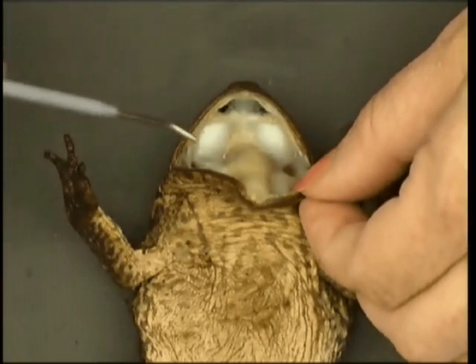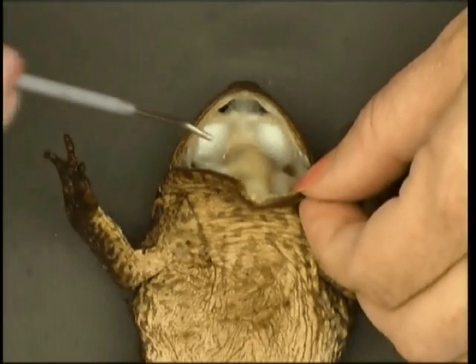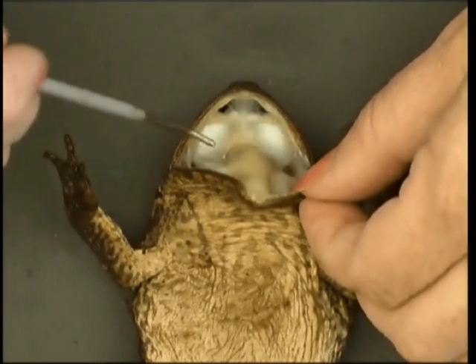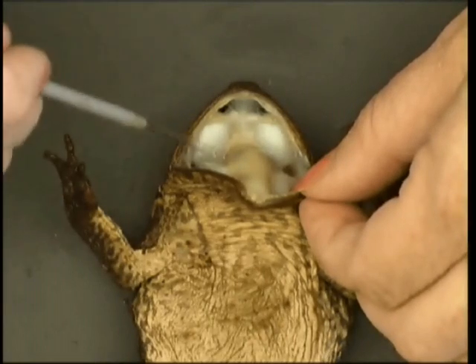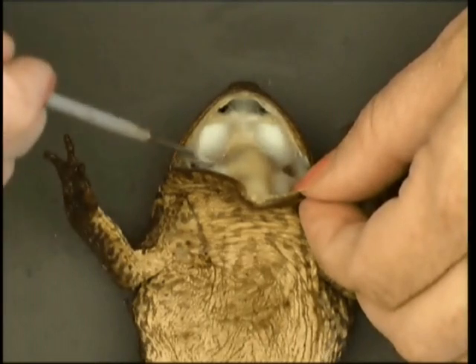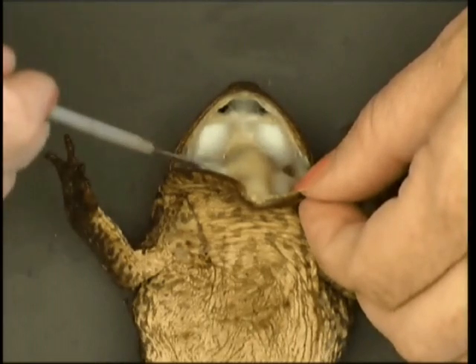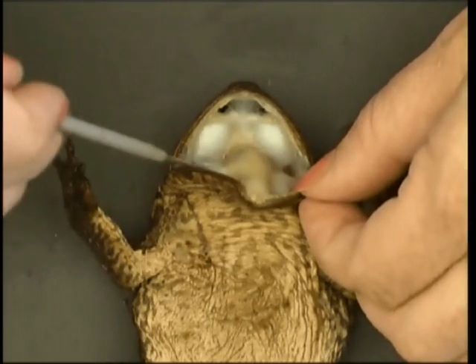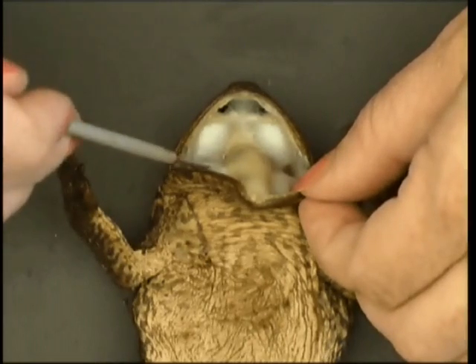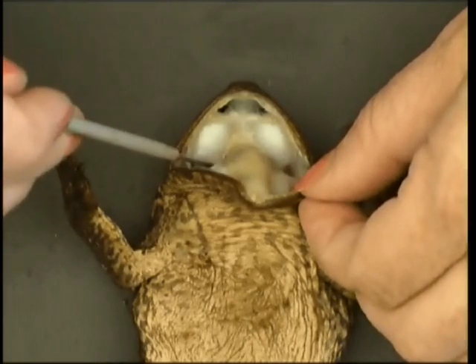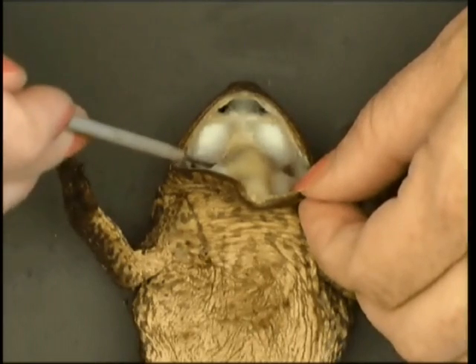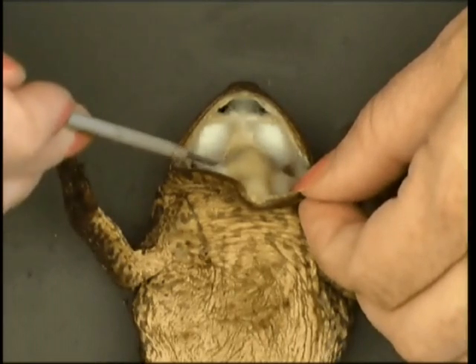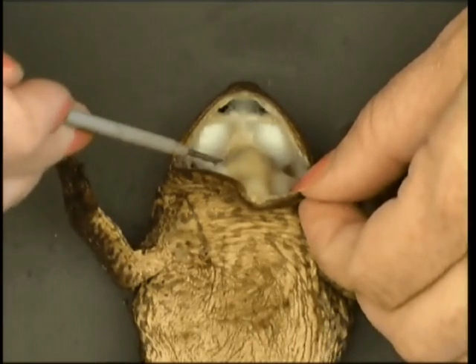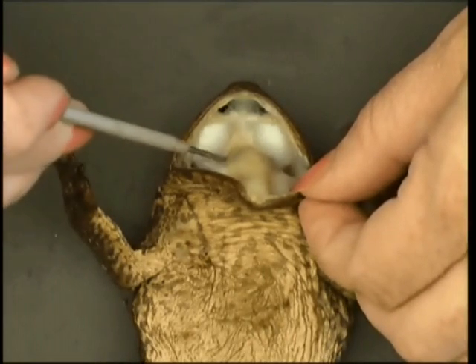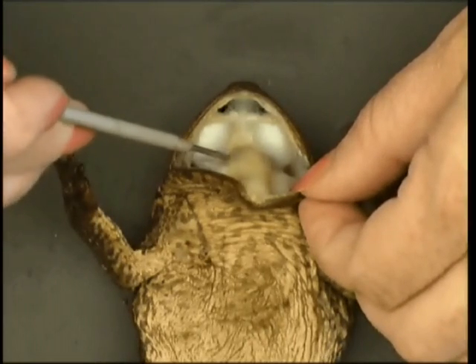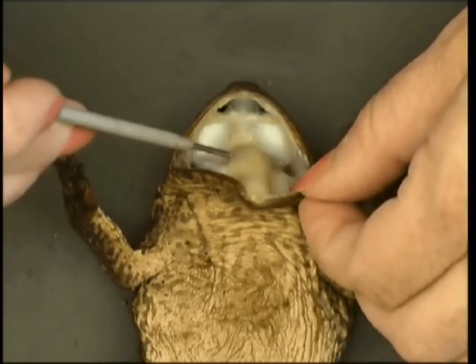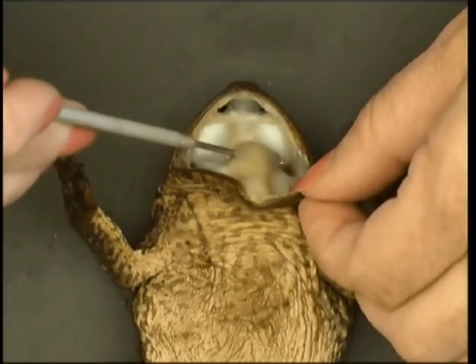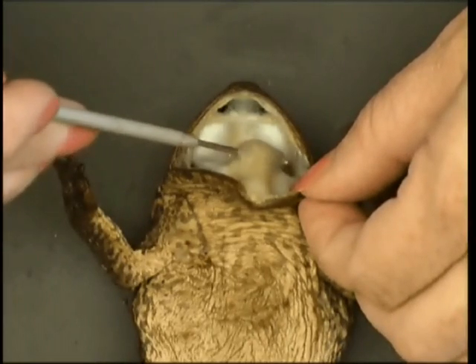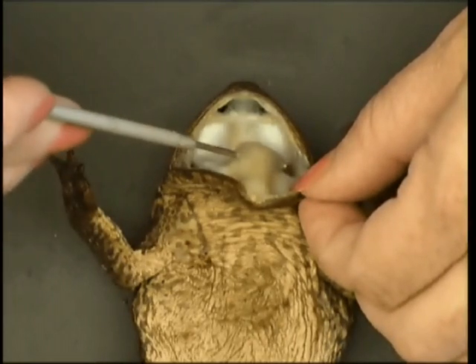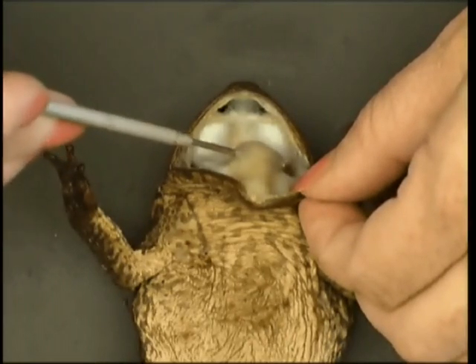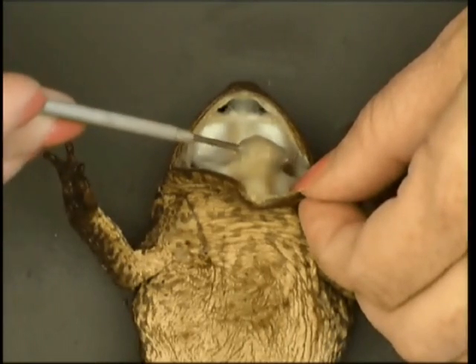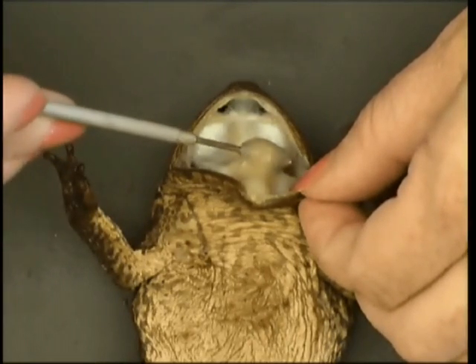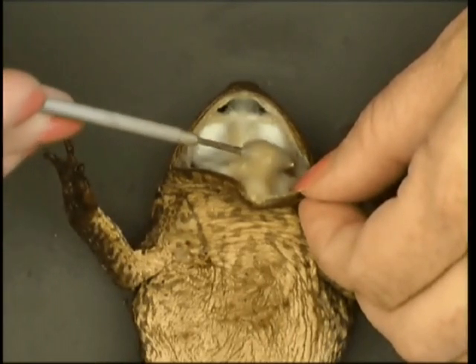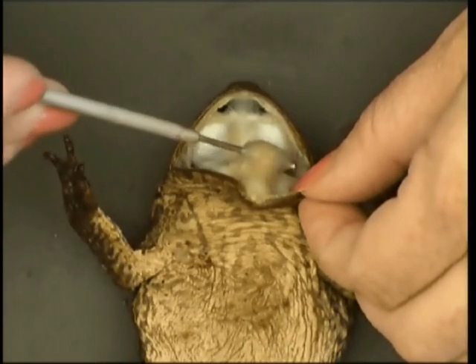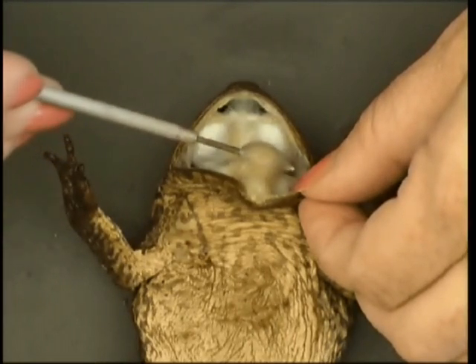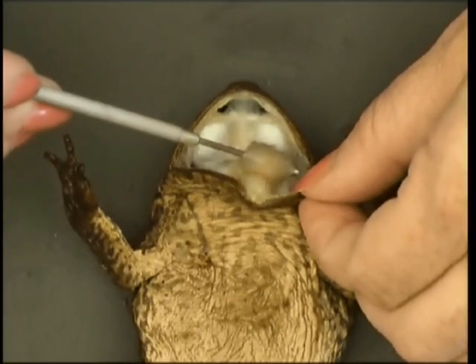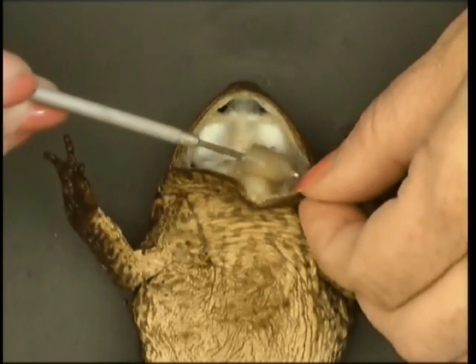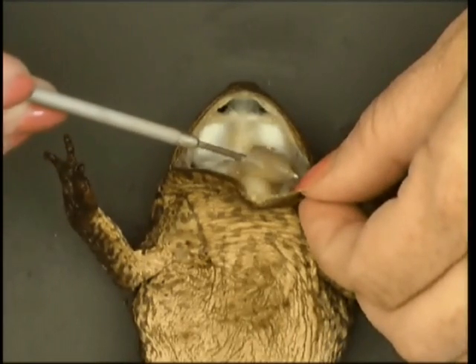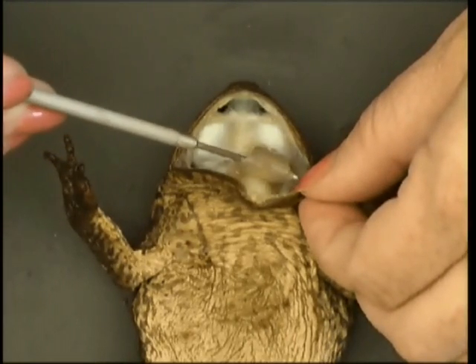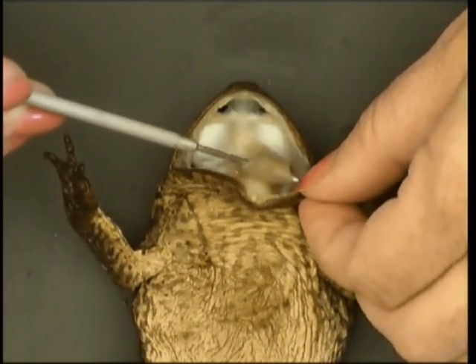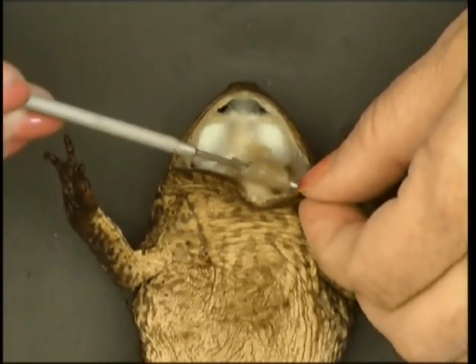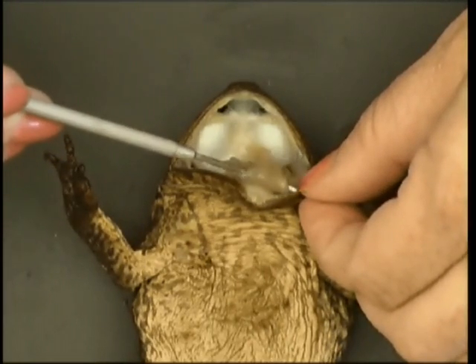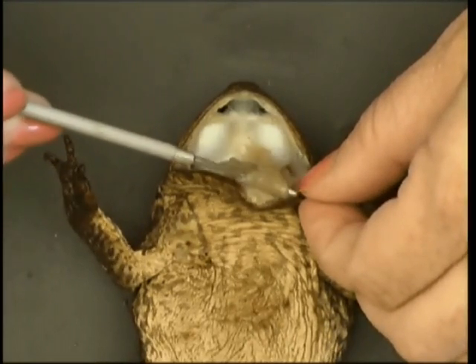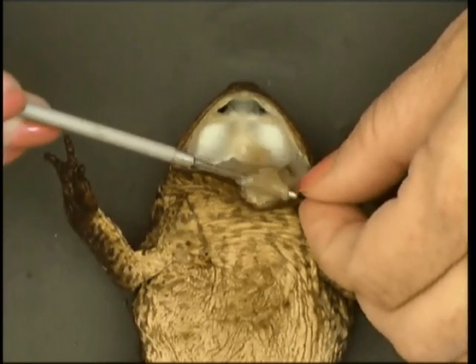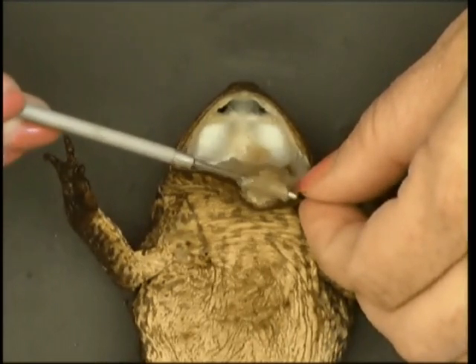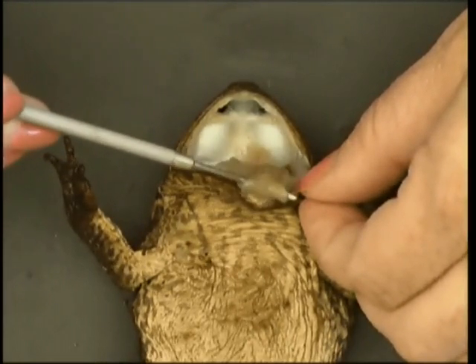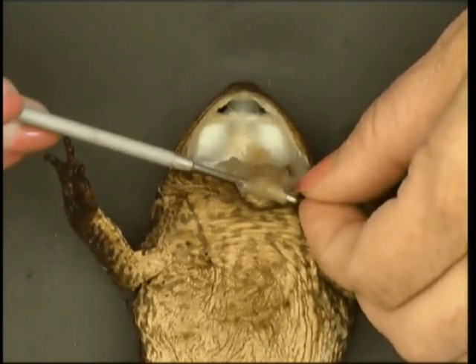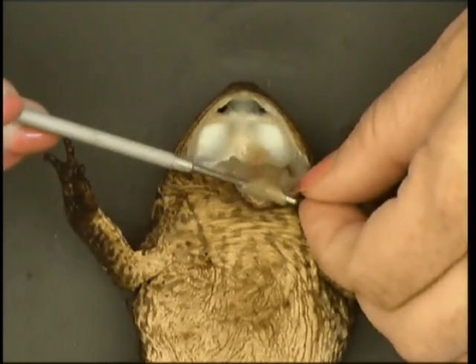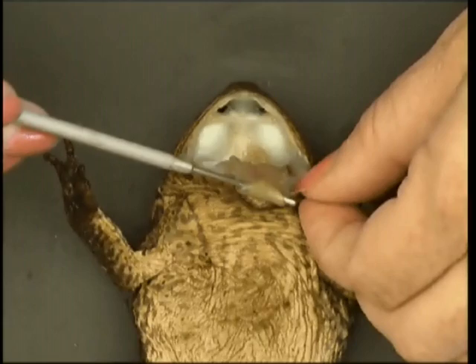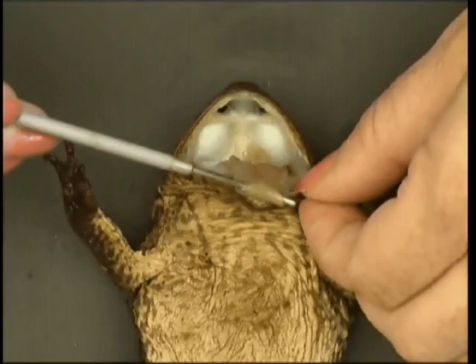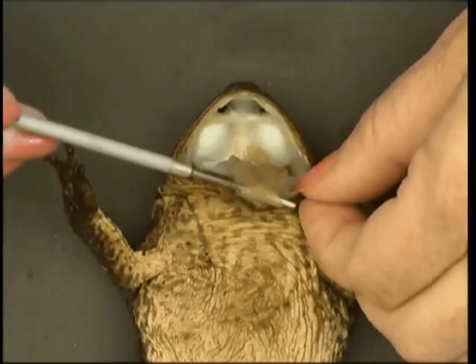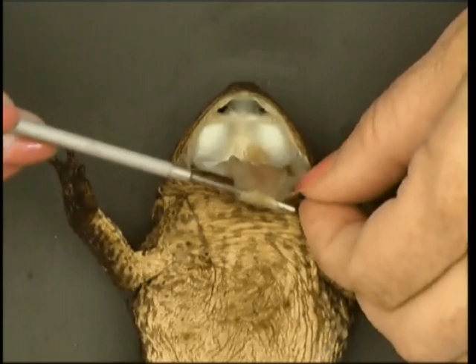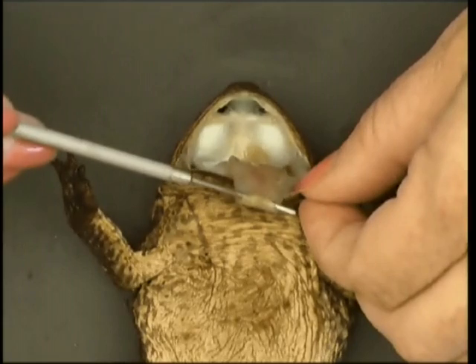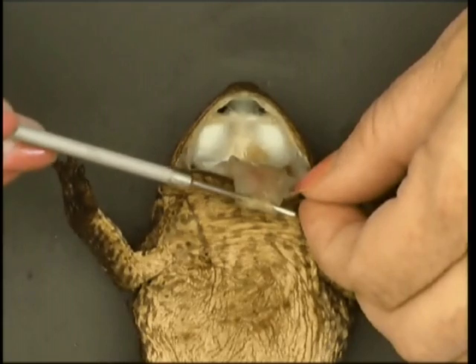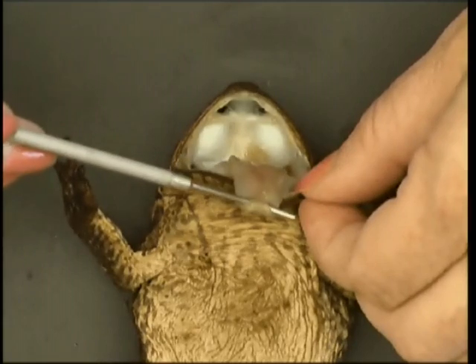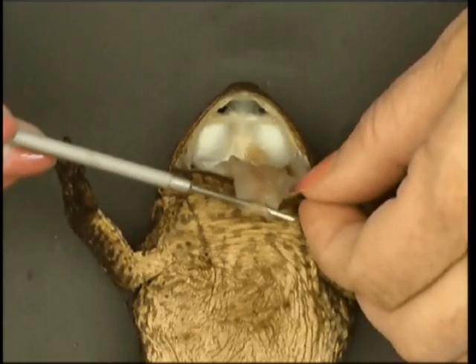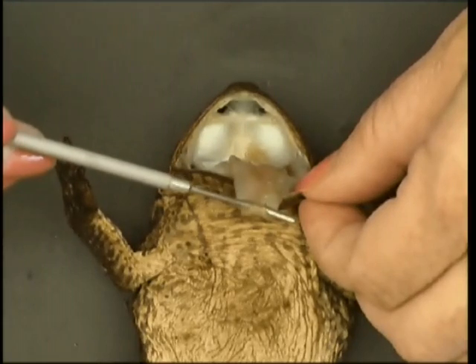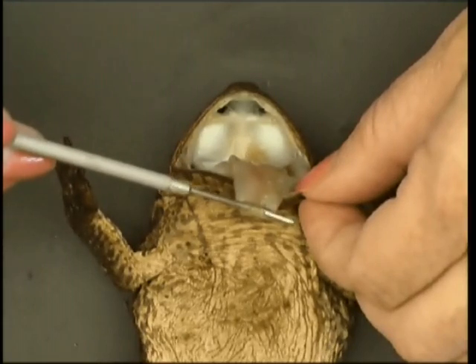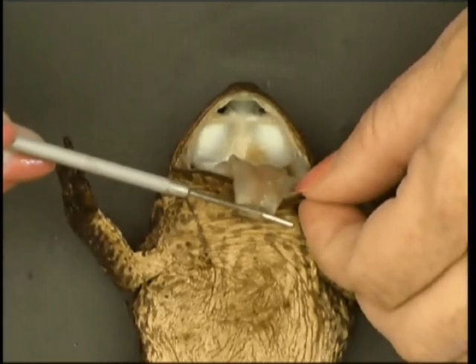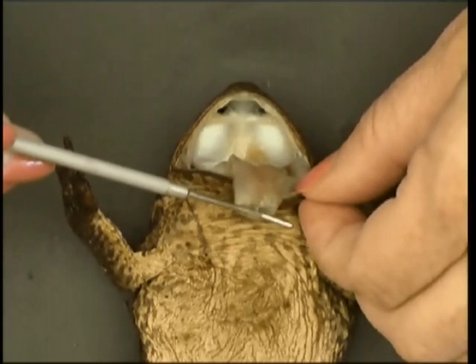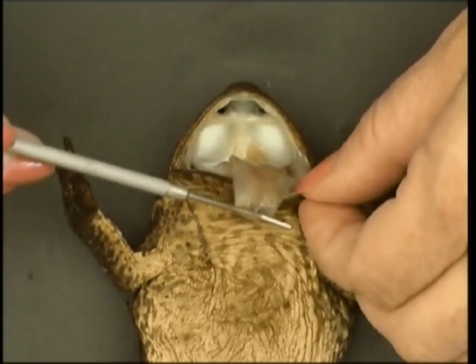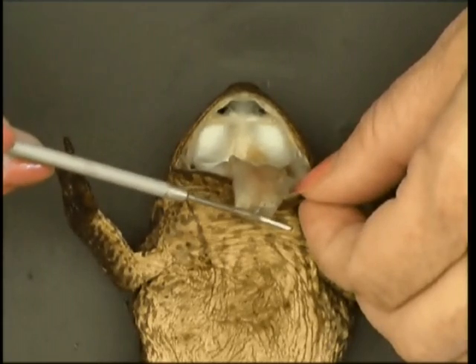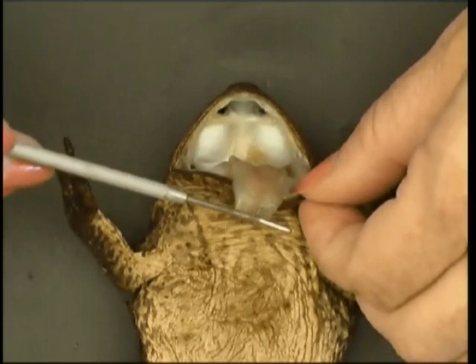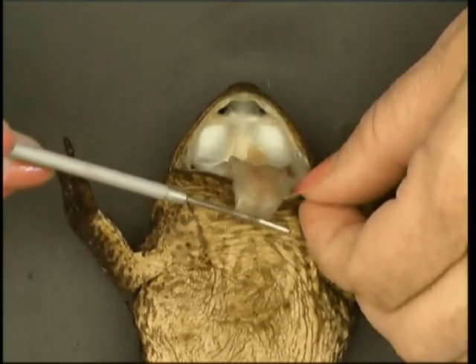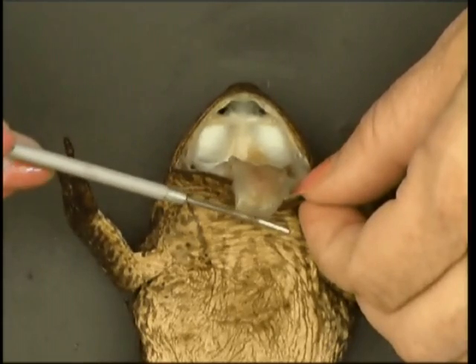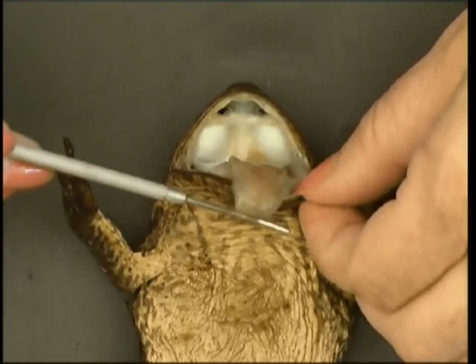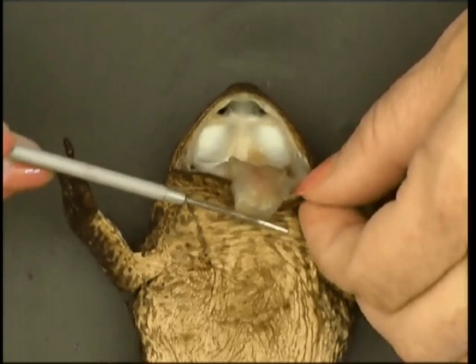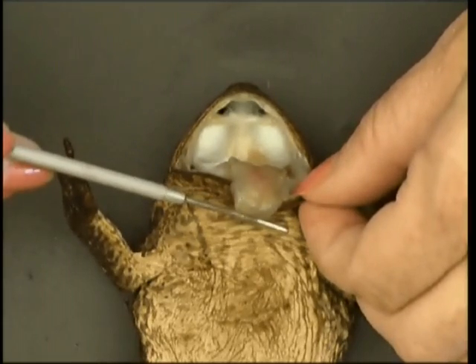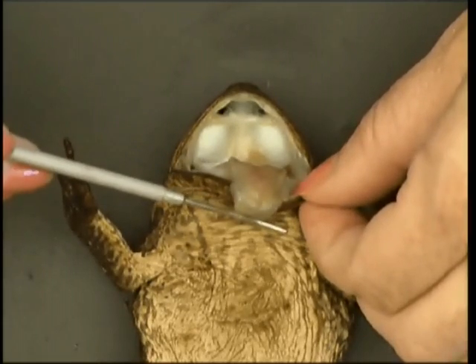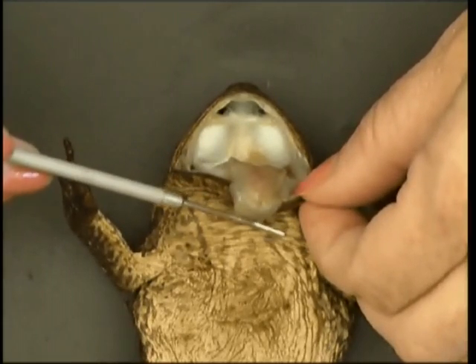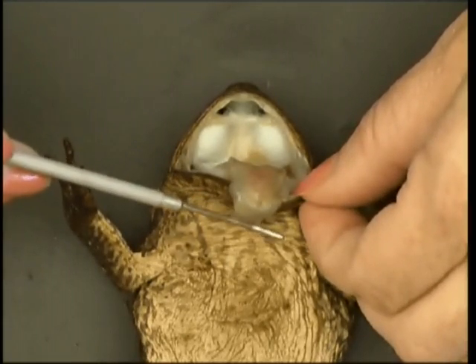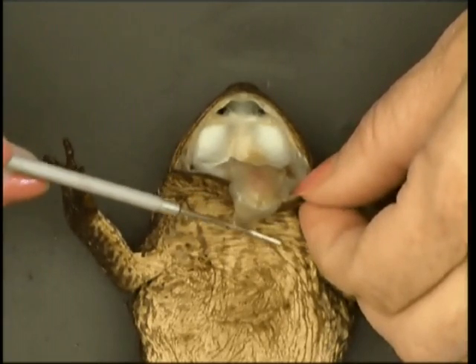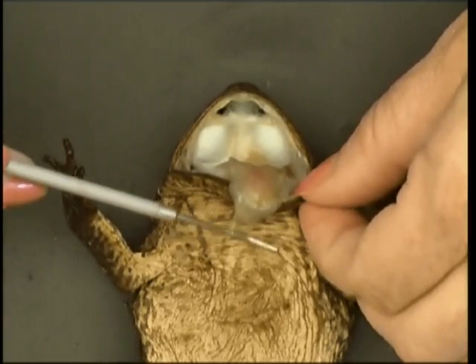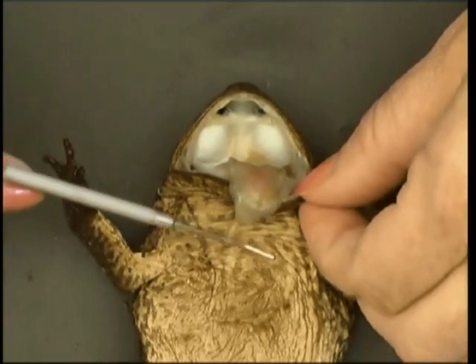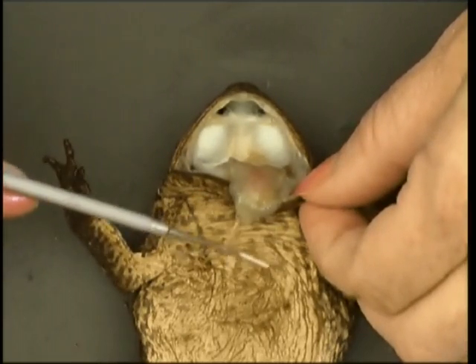Here we have the tongue, and it's attached to the front, so they can flip it out to catch flies or insects.